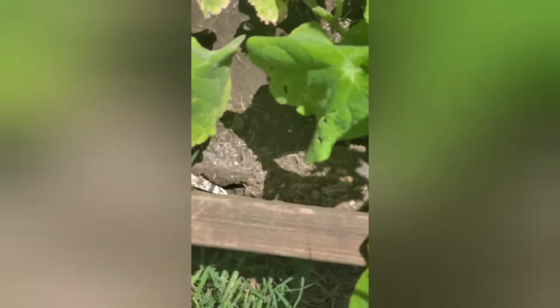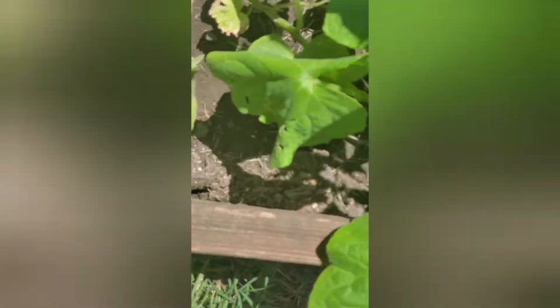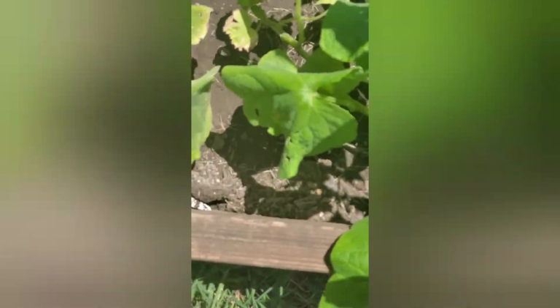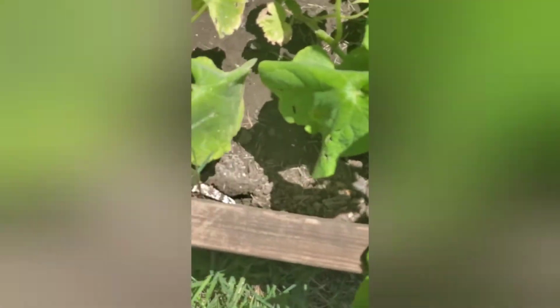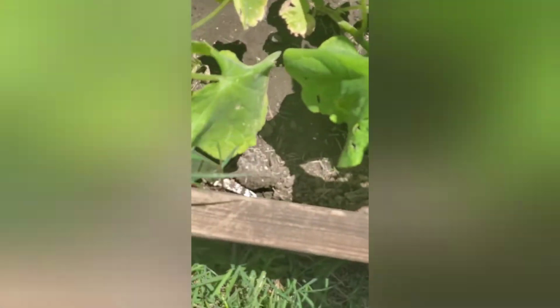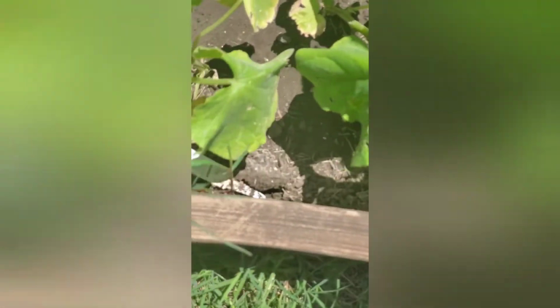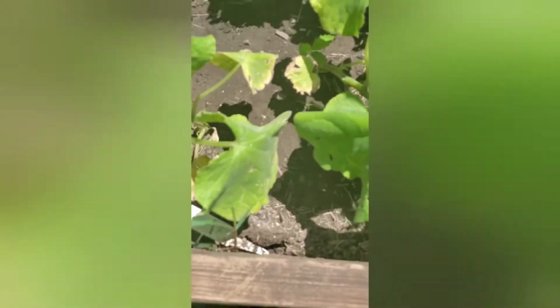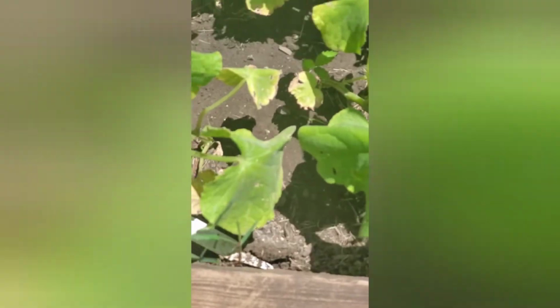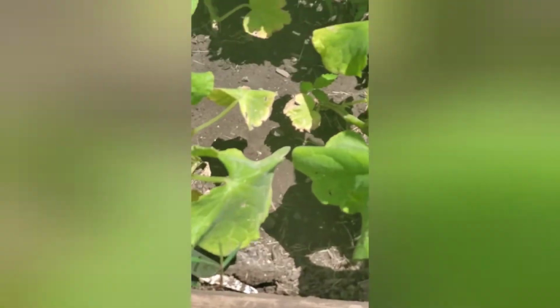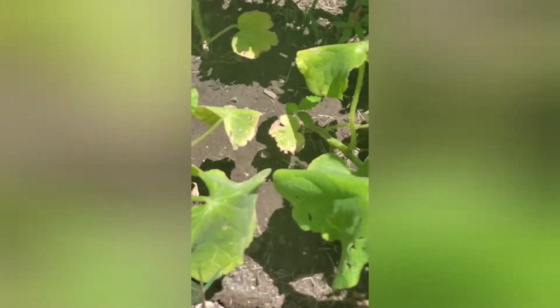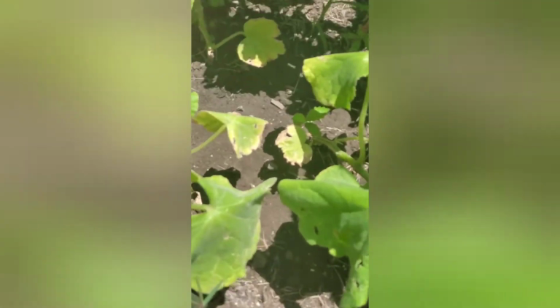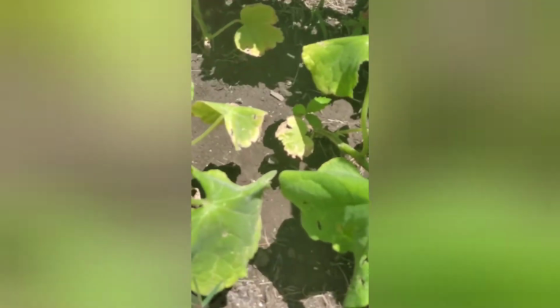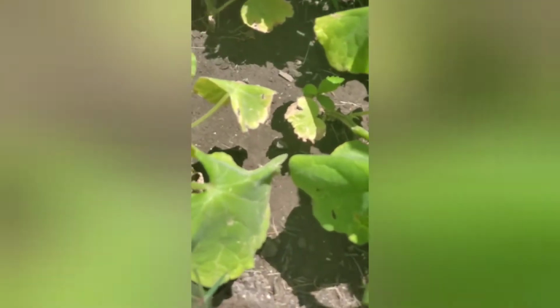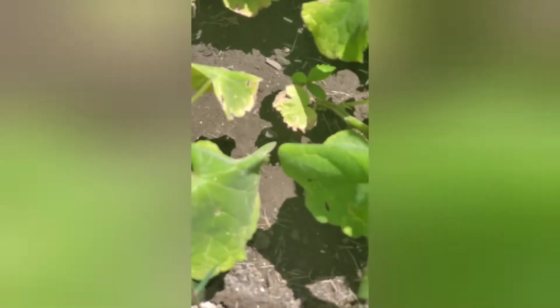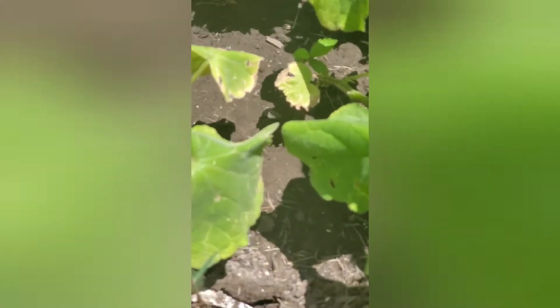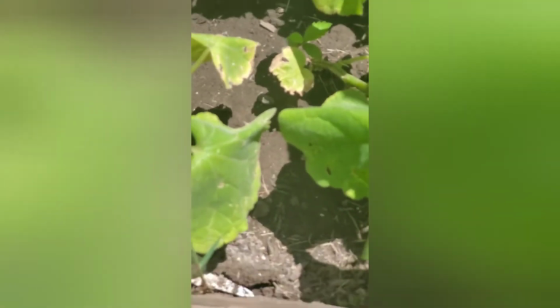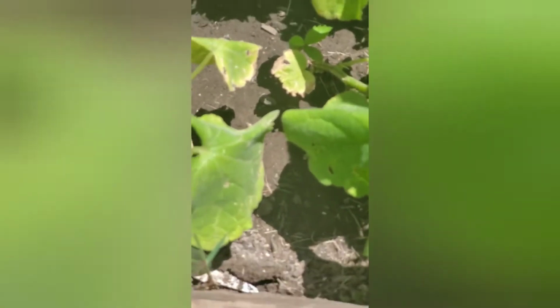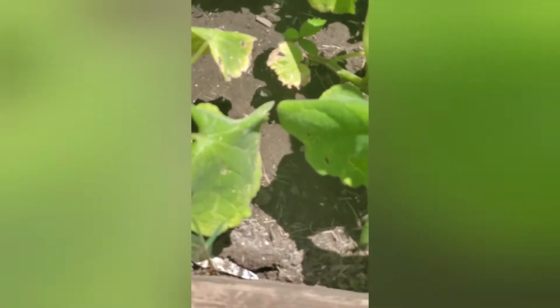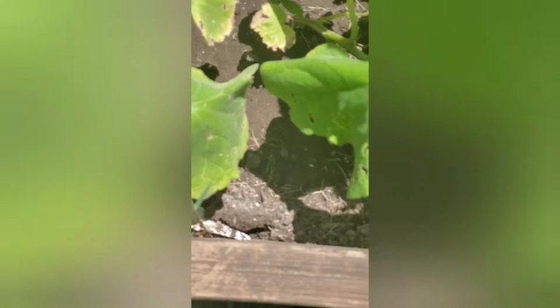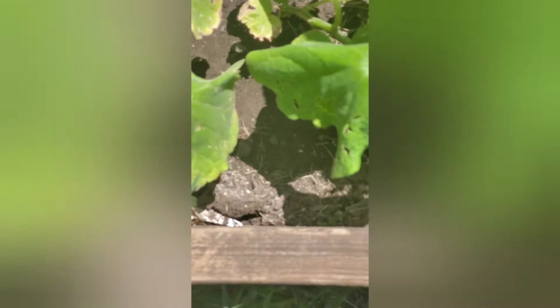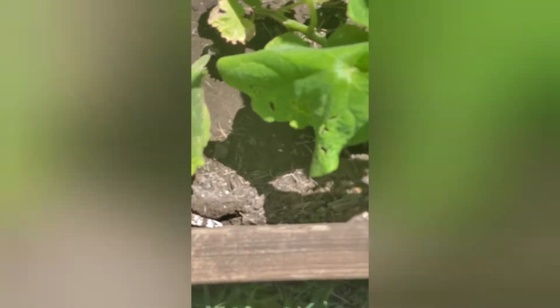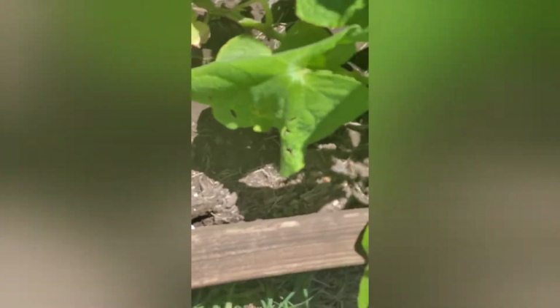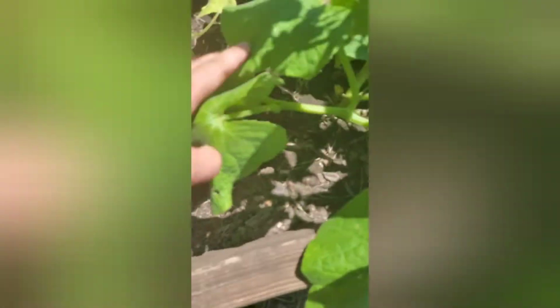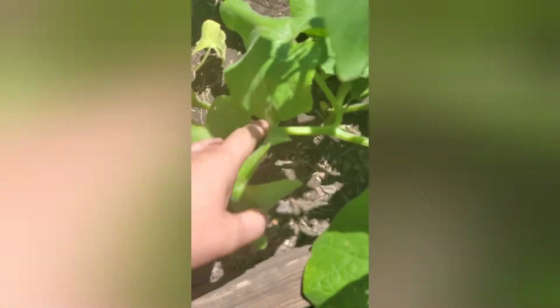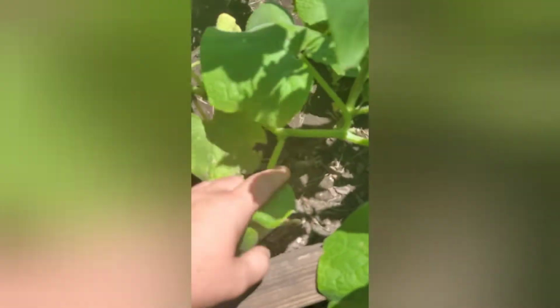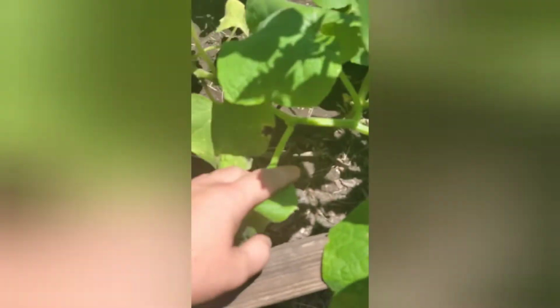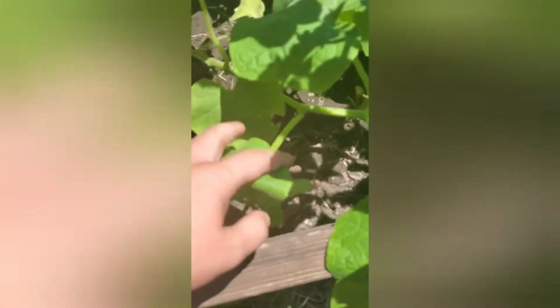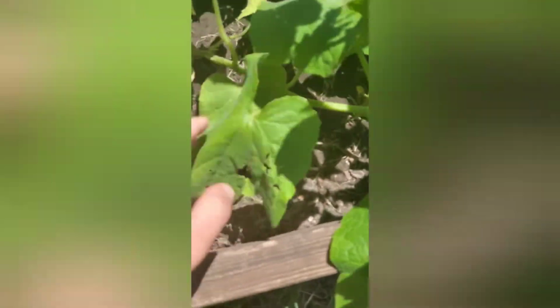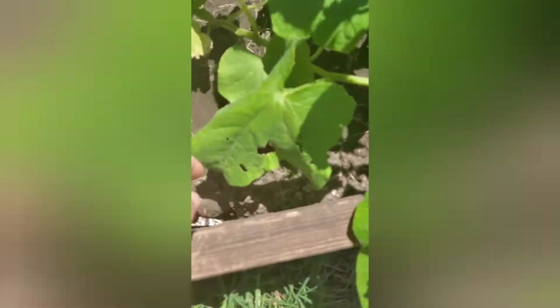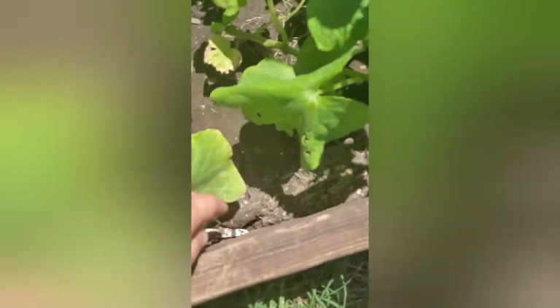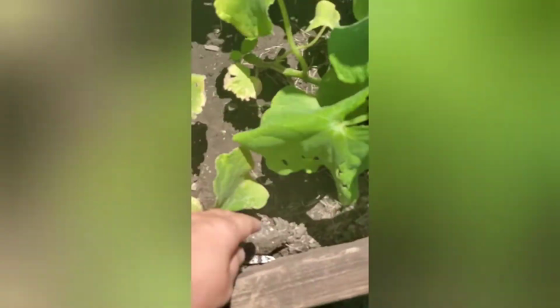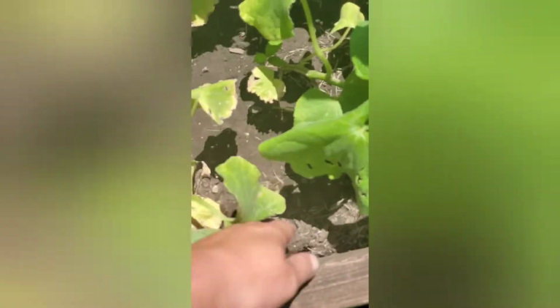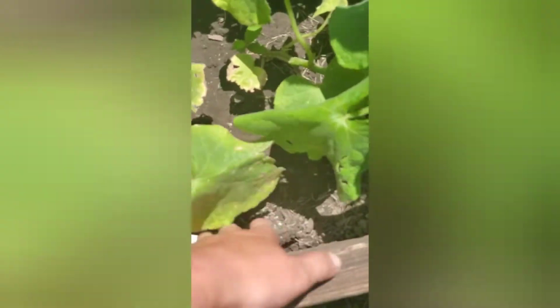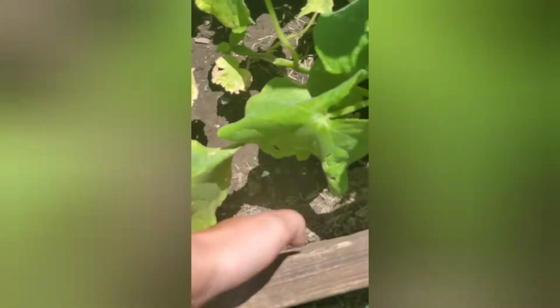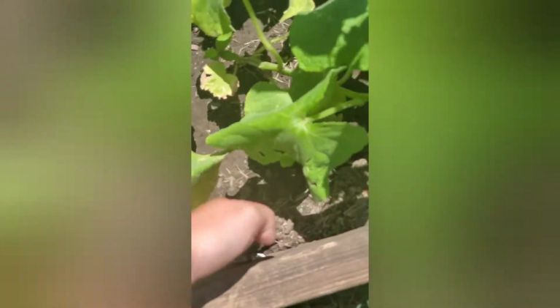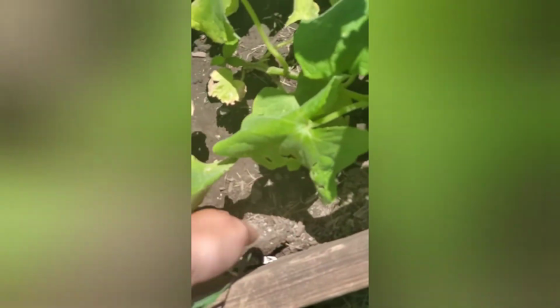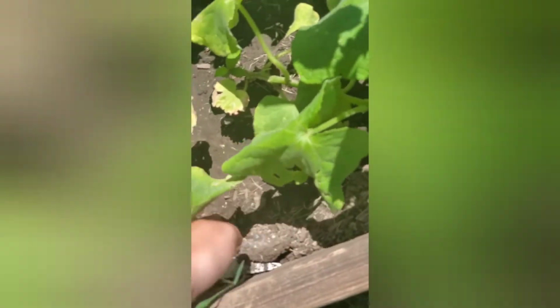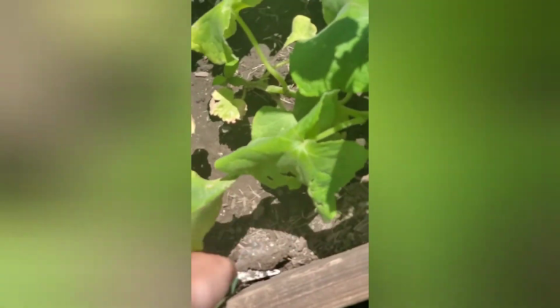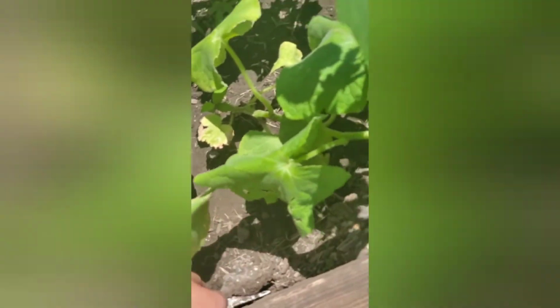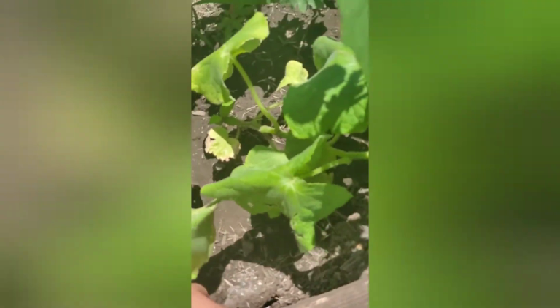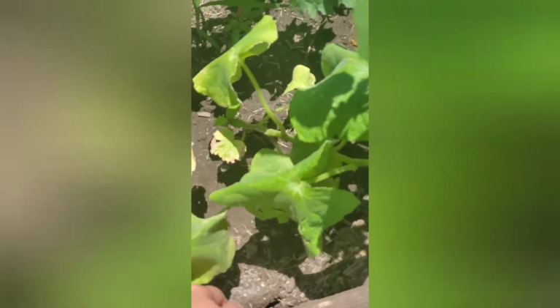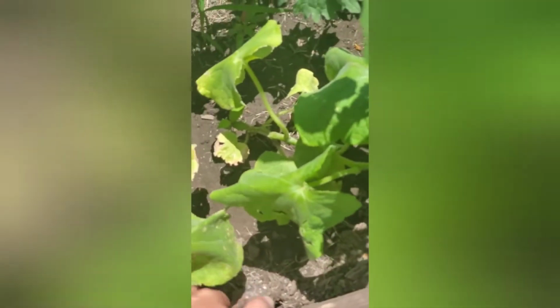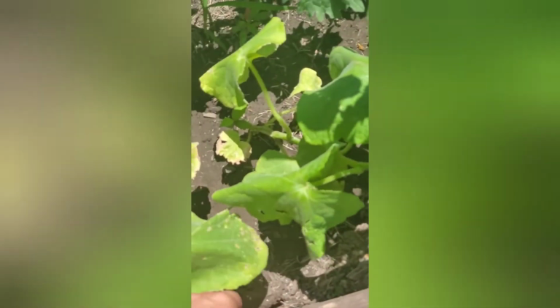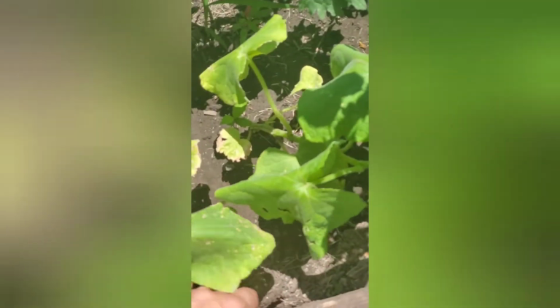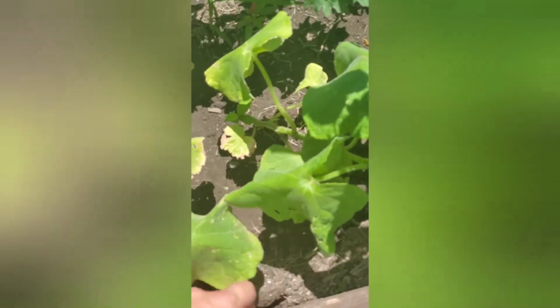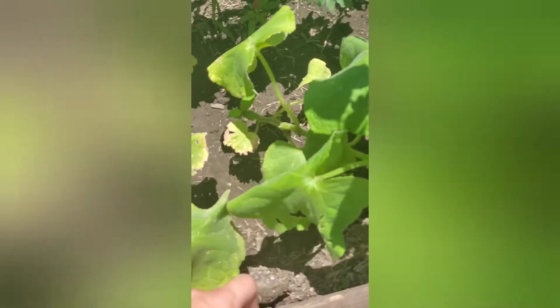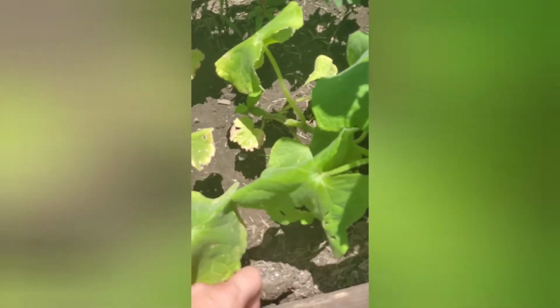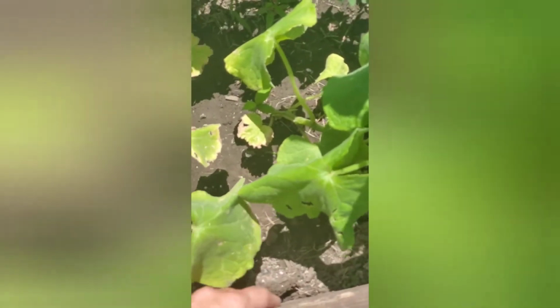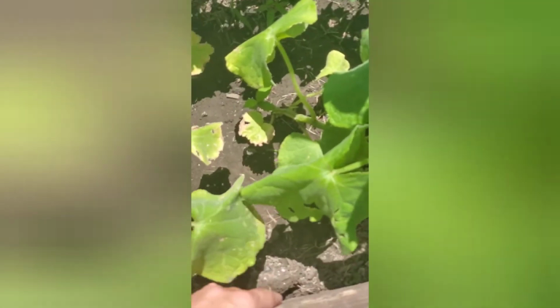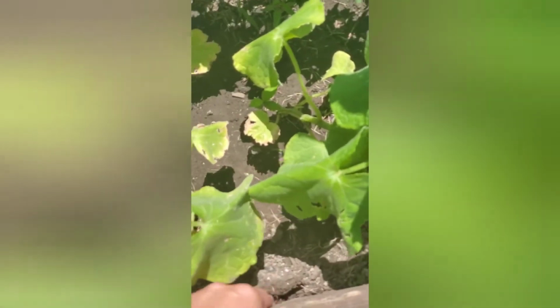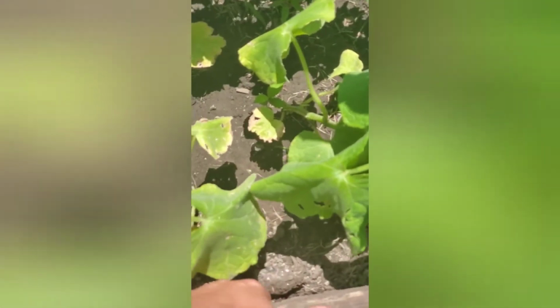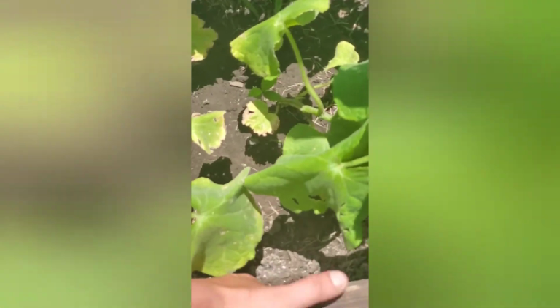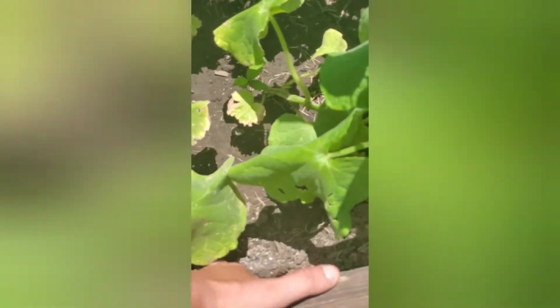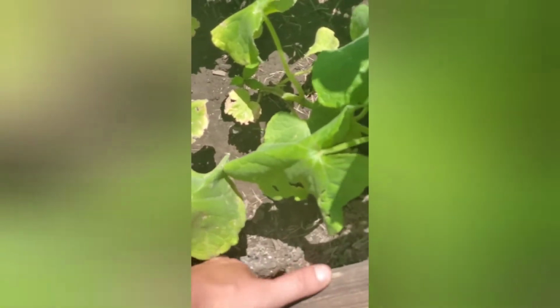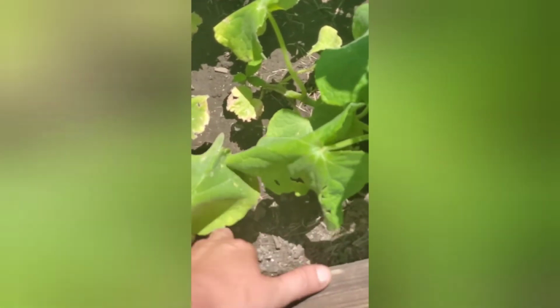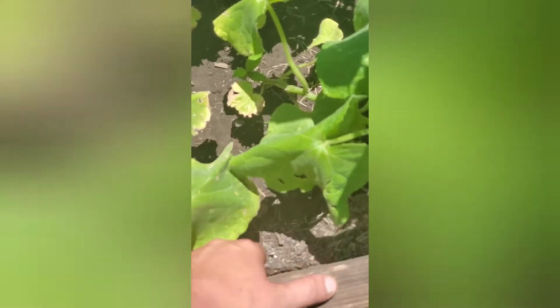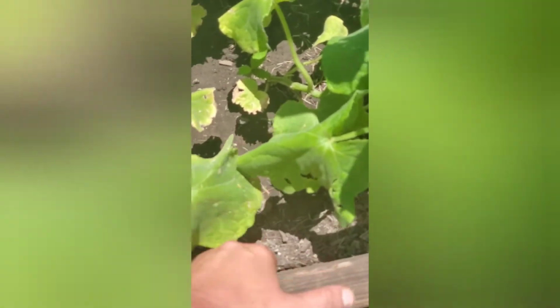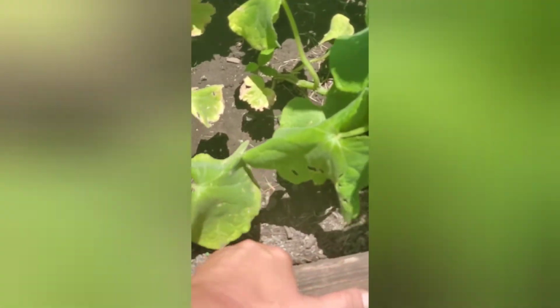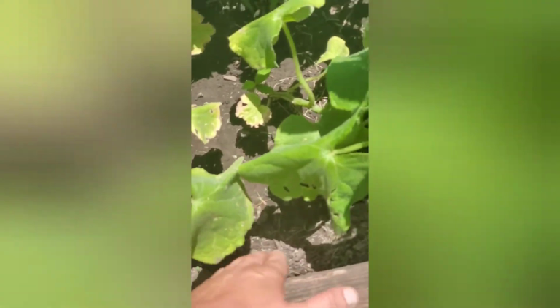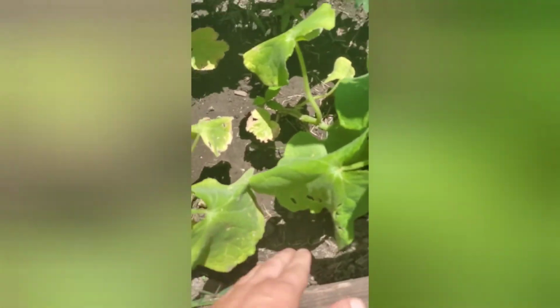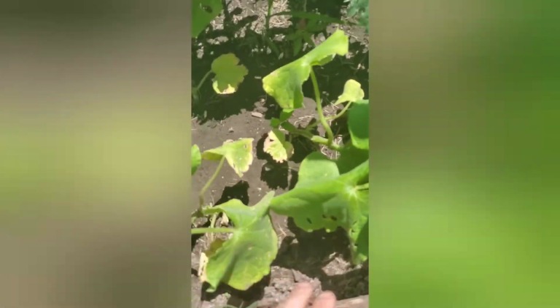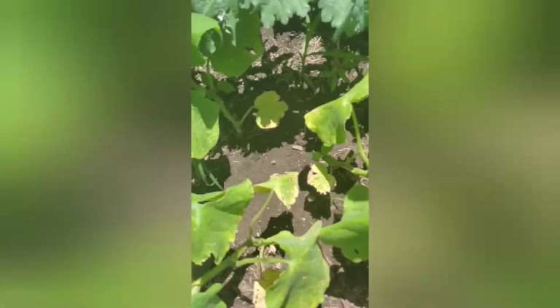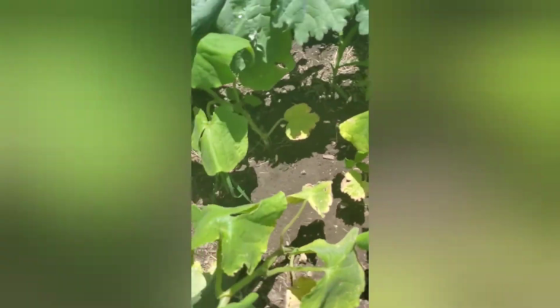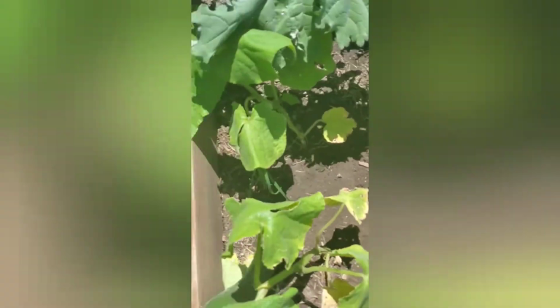So far I've seen I have four cucumber plants in here and two kales.